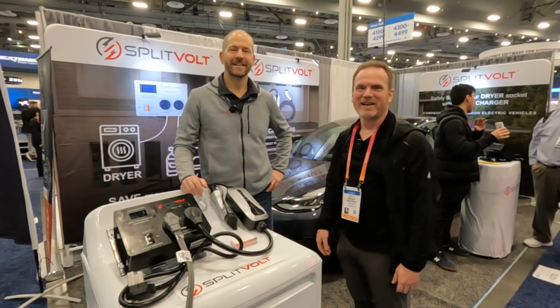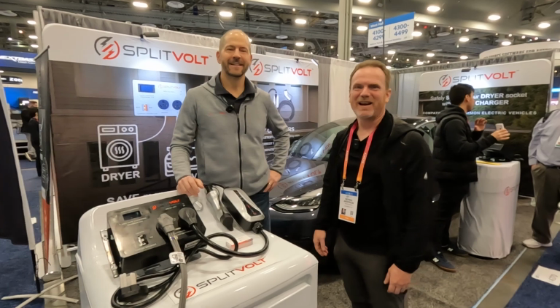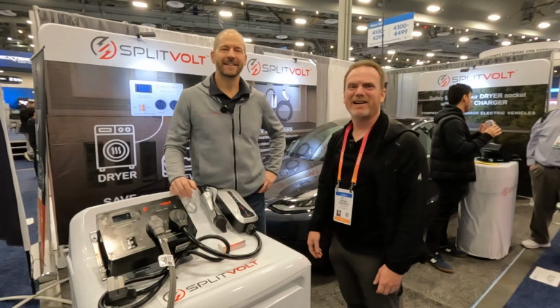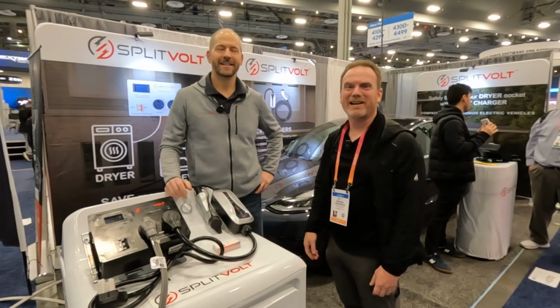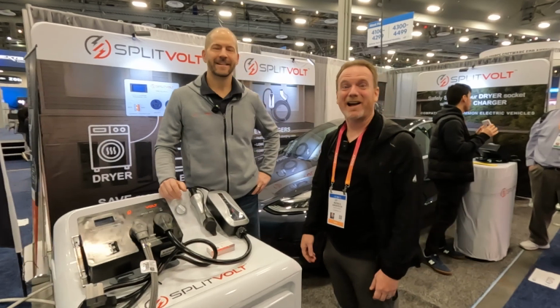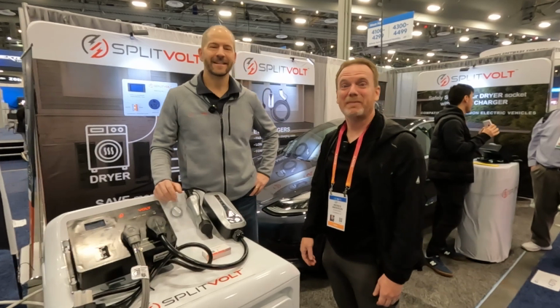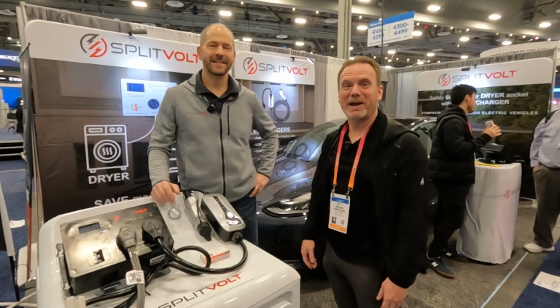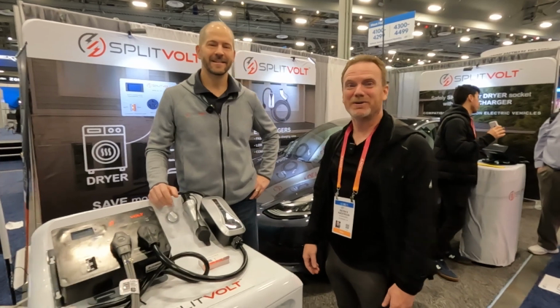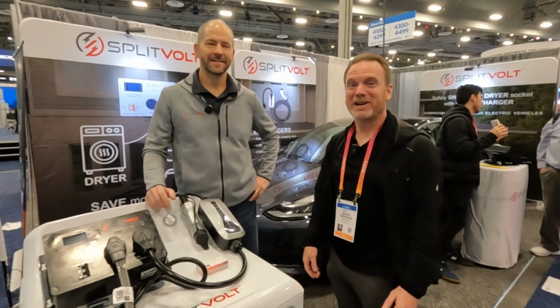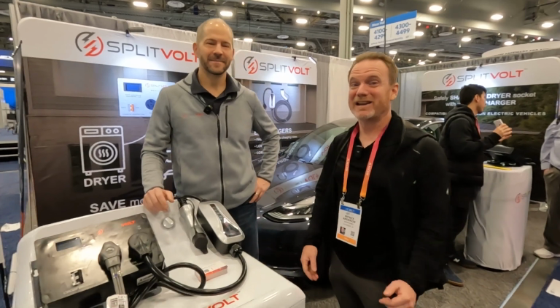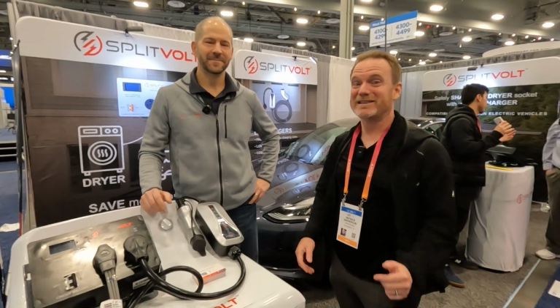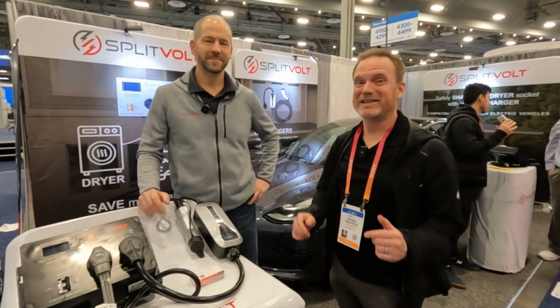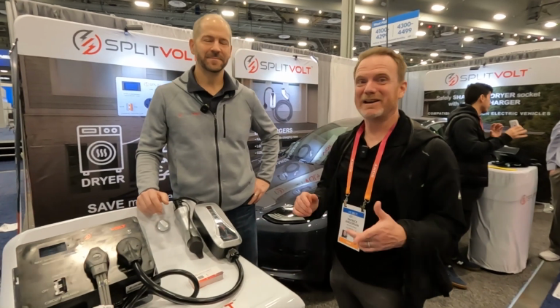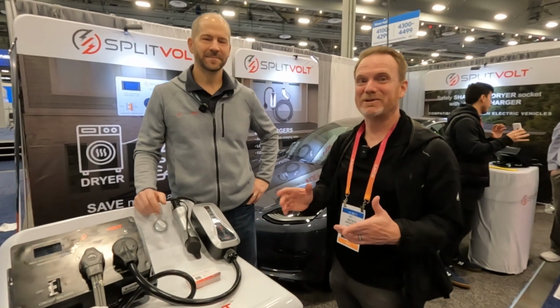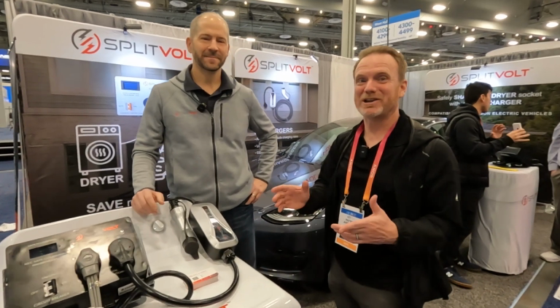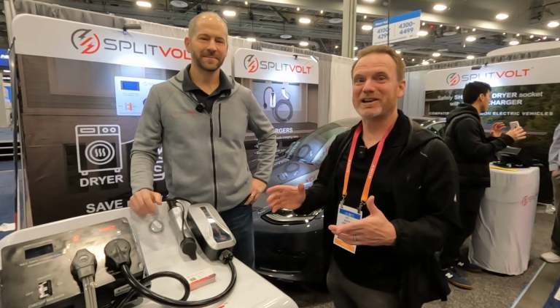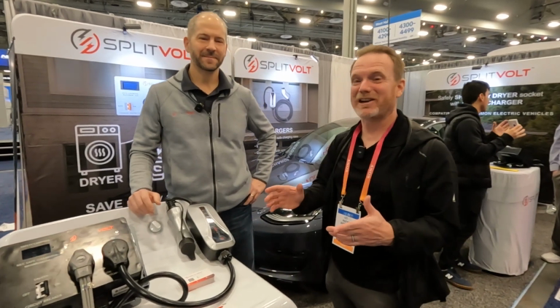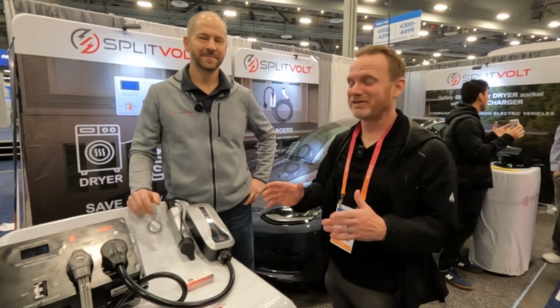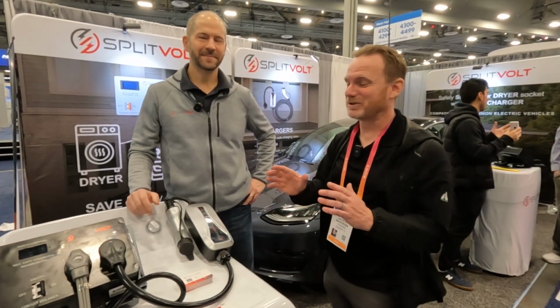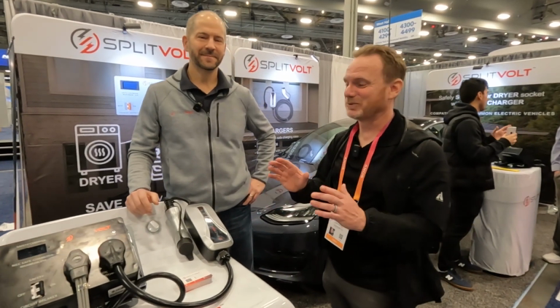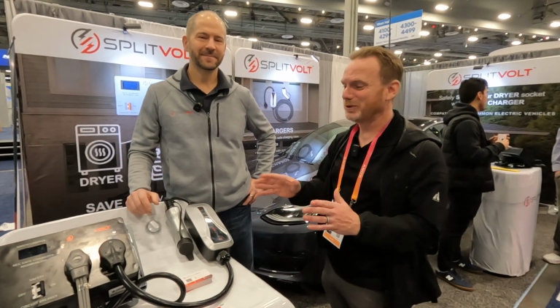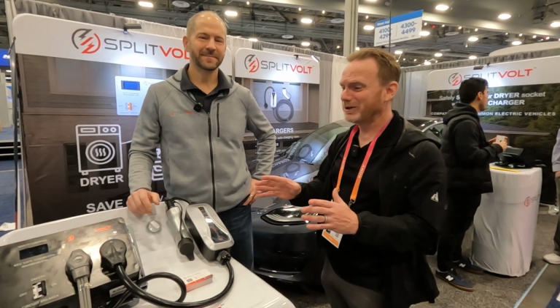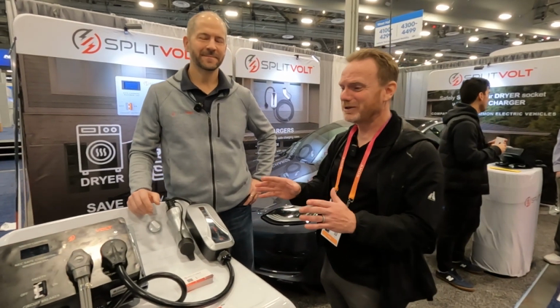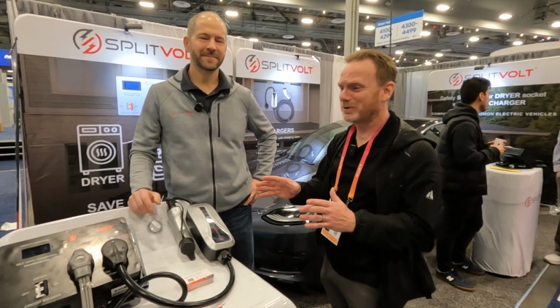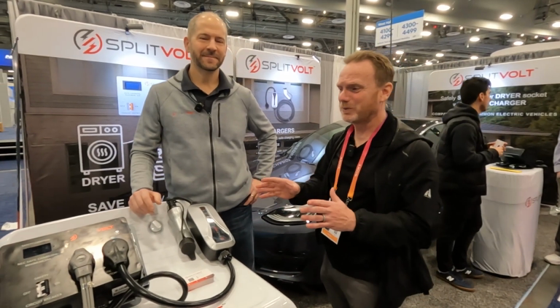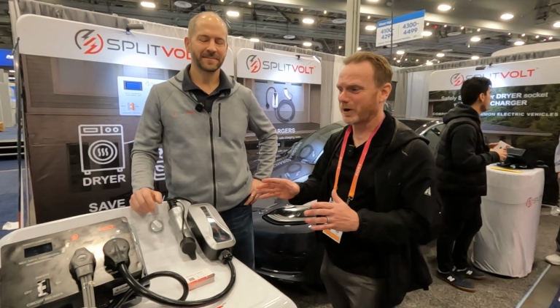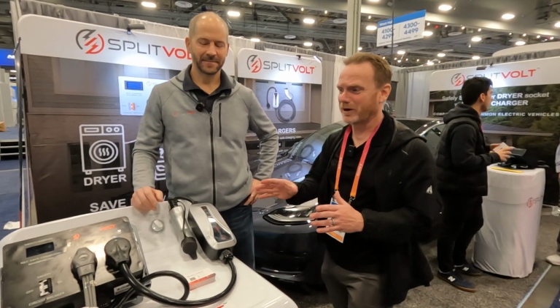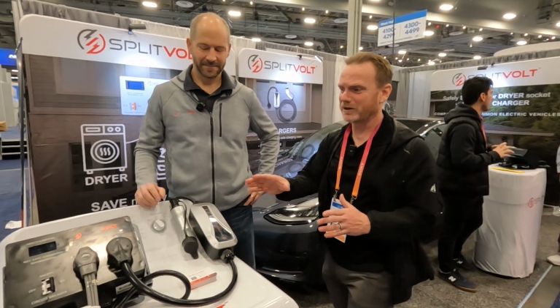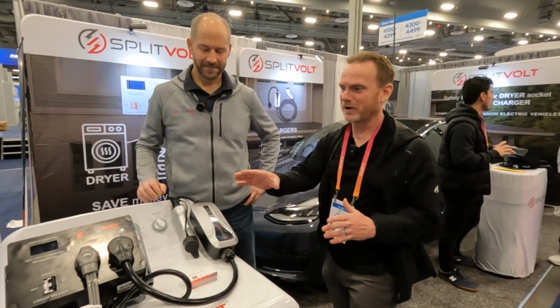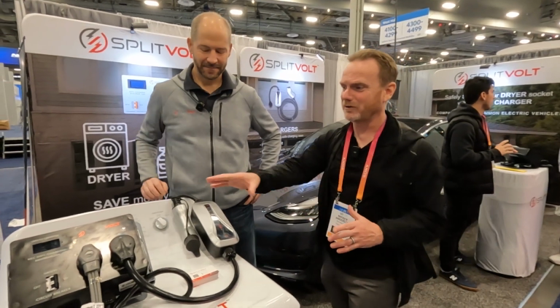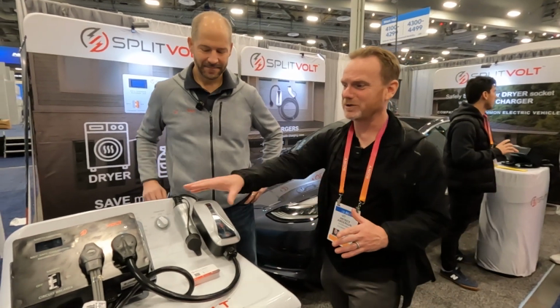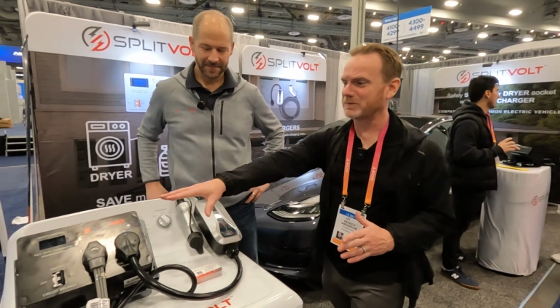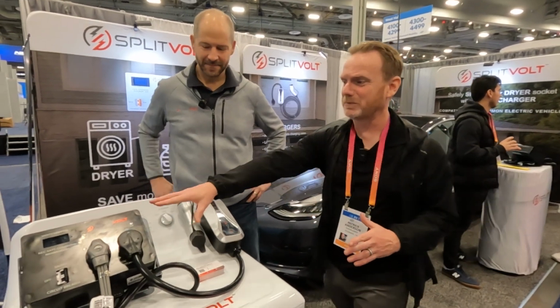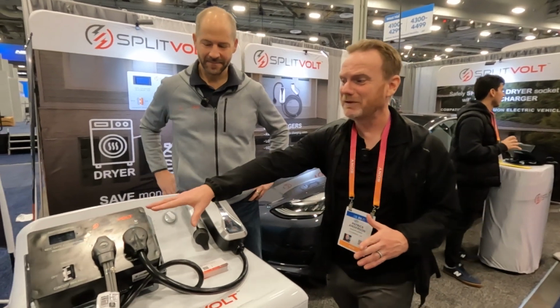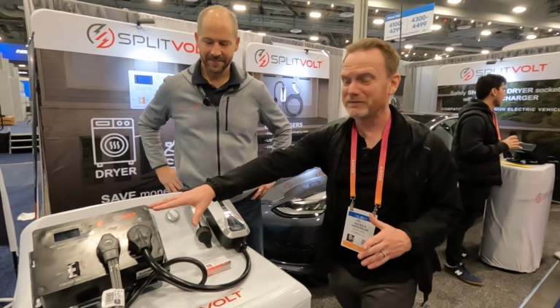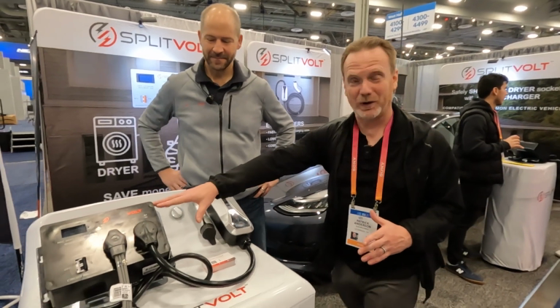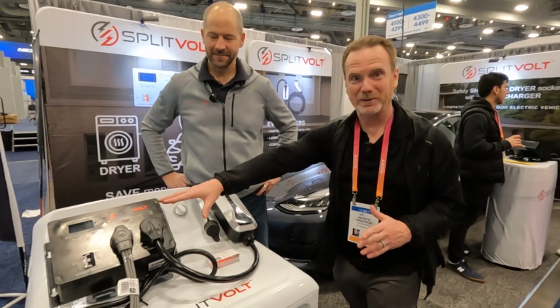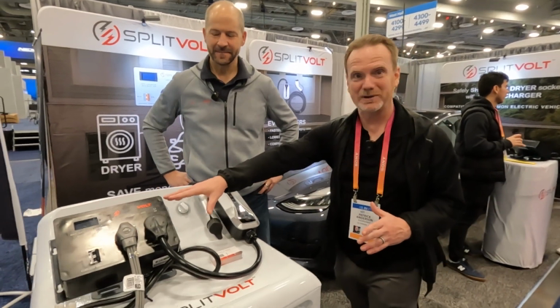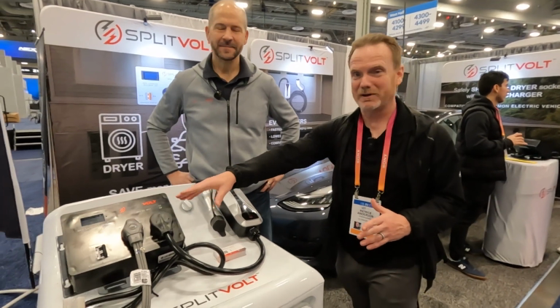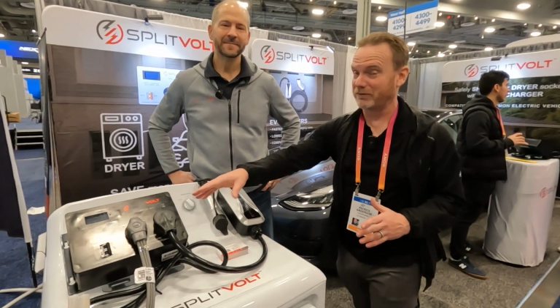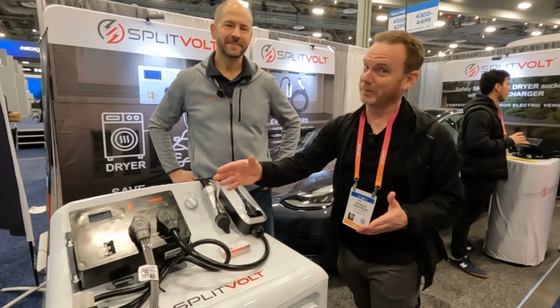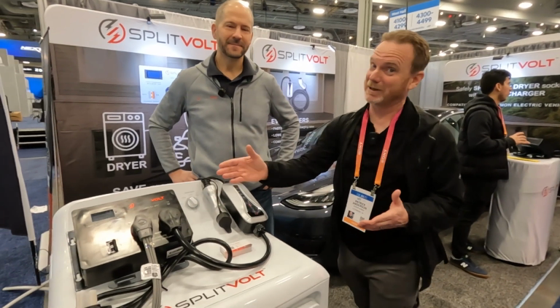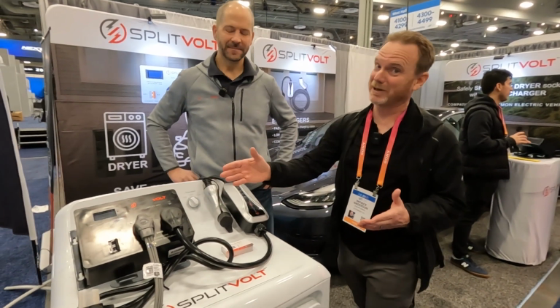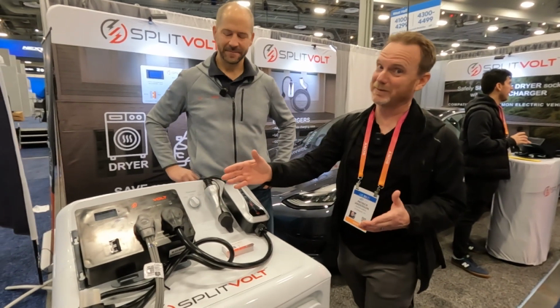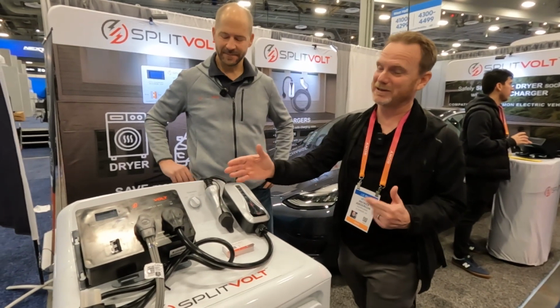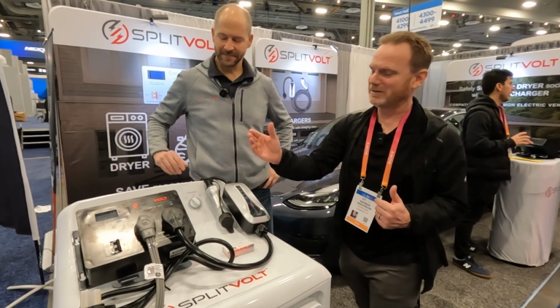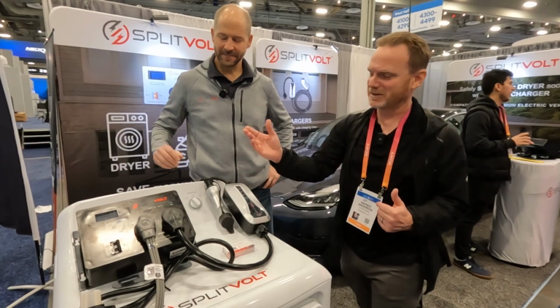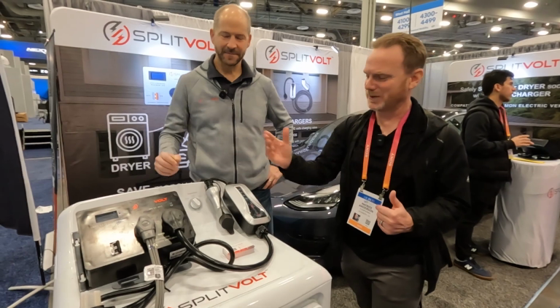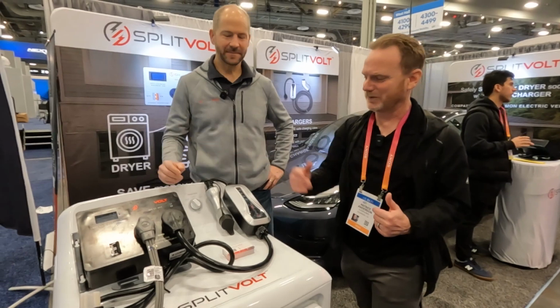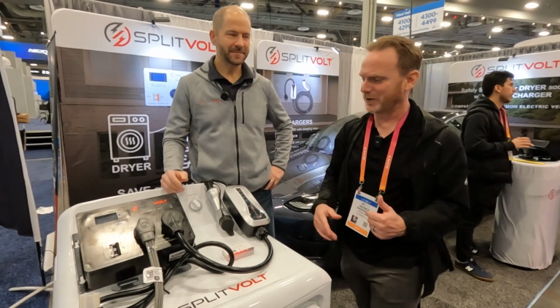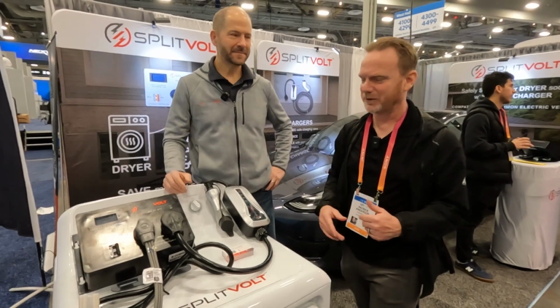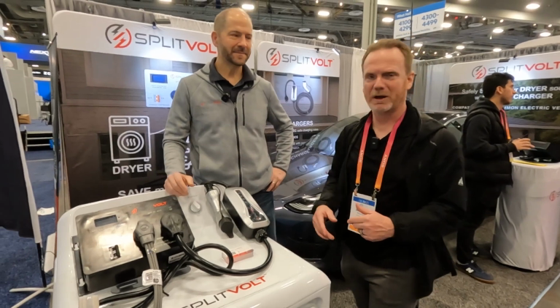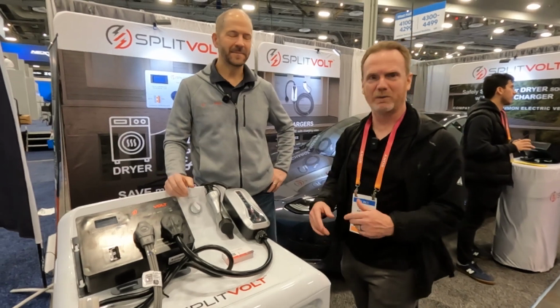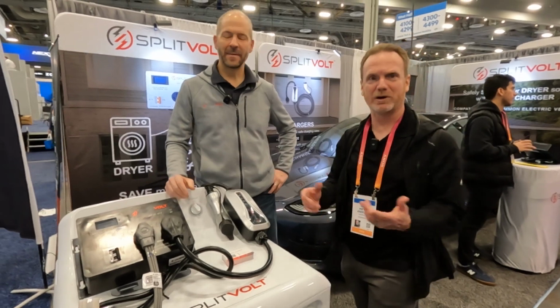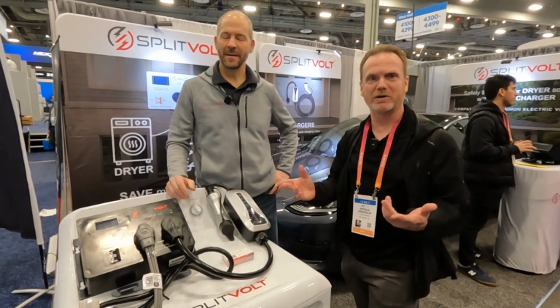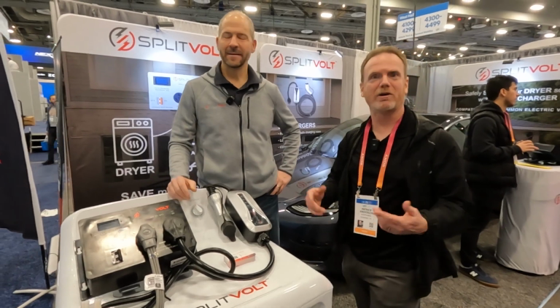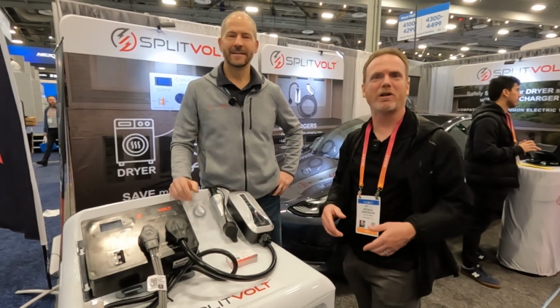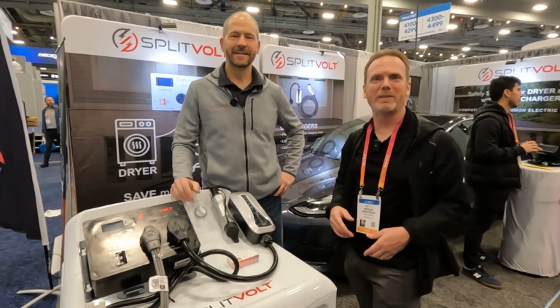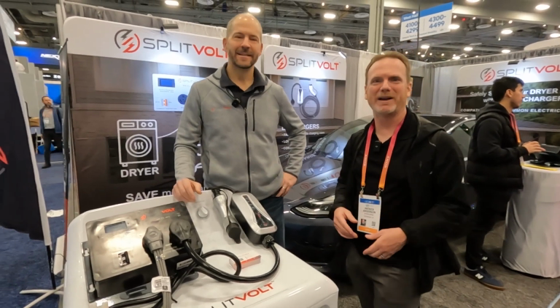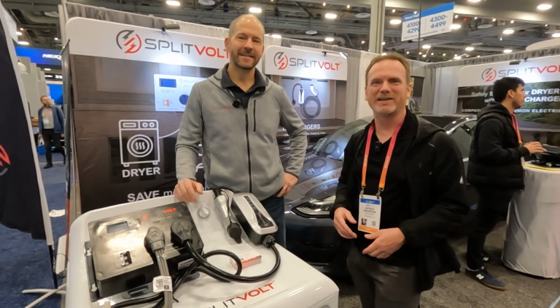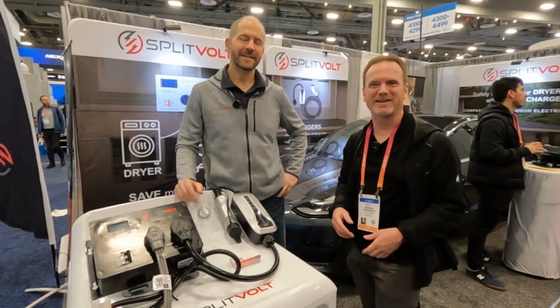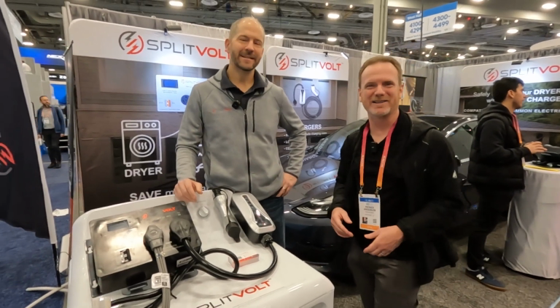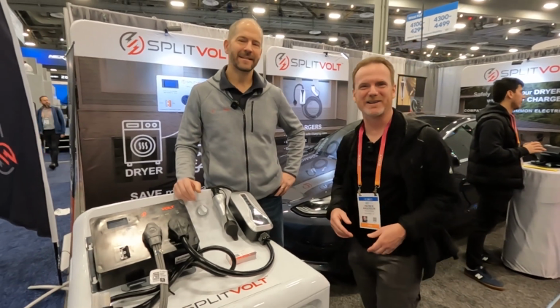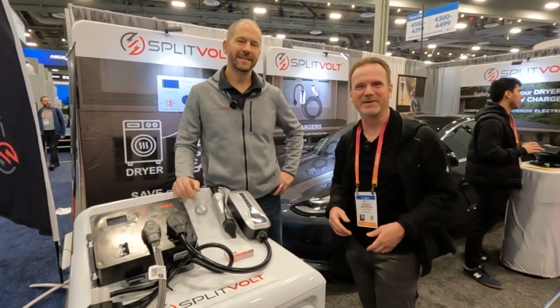Hi, I'm Patrick, and today we're checking out this really cool product called Splitvolt from the company Splitvolt, and we're going to talk all about it, so let's go.